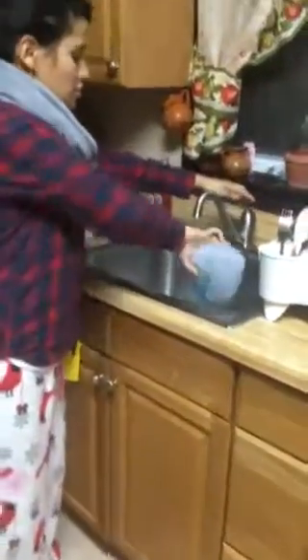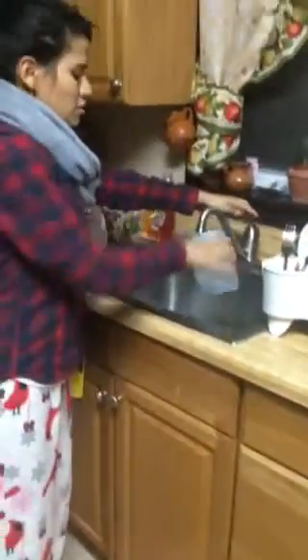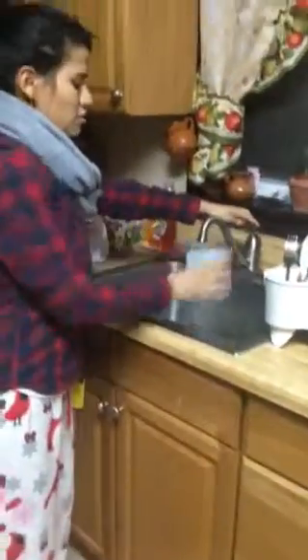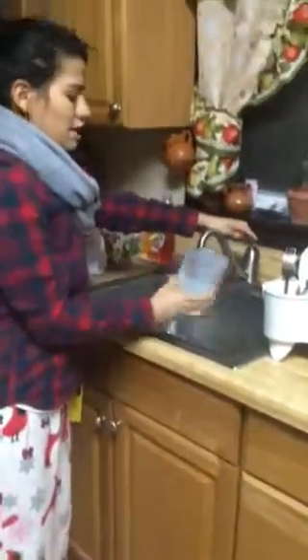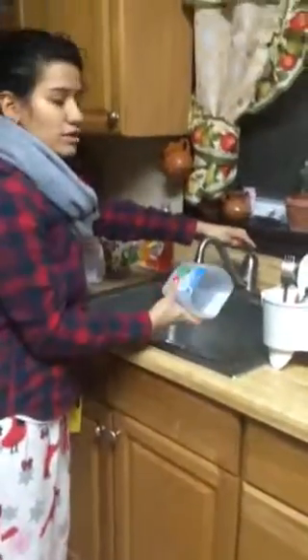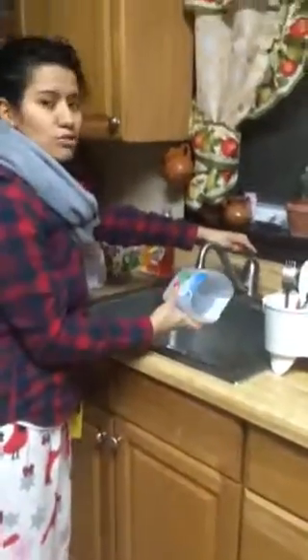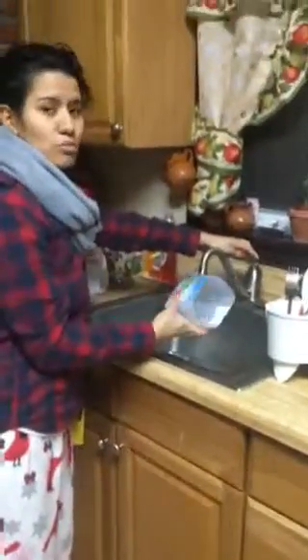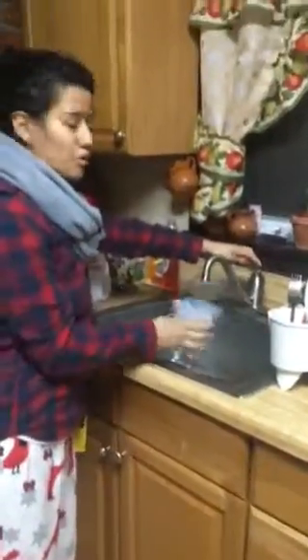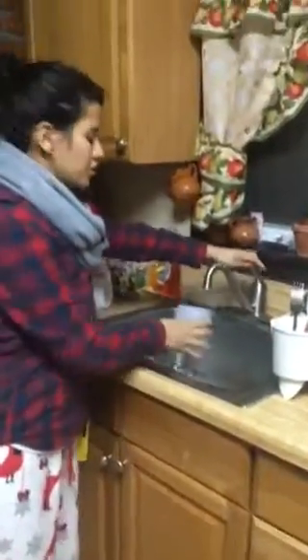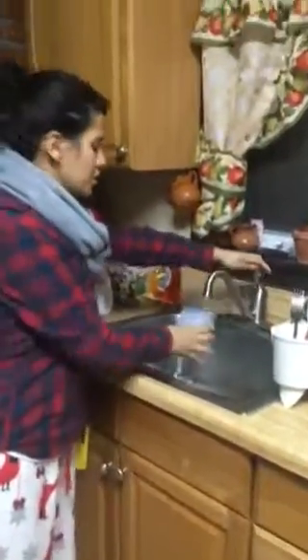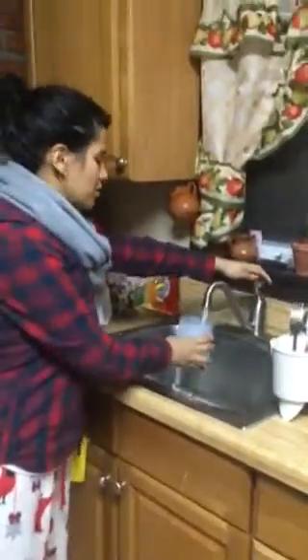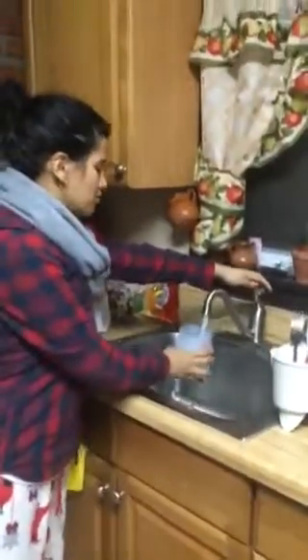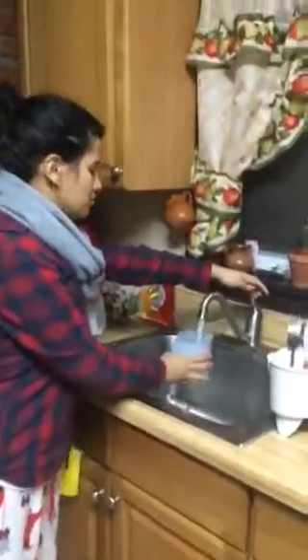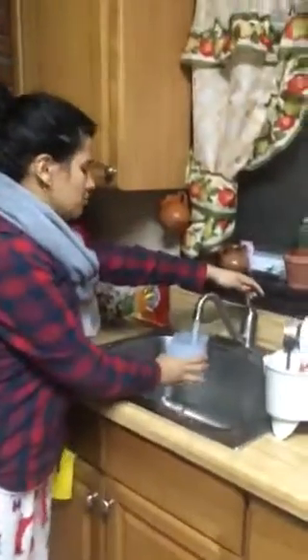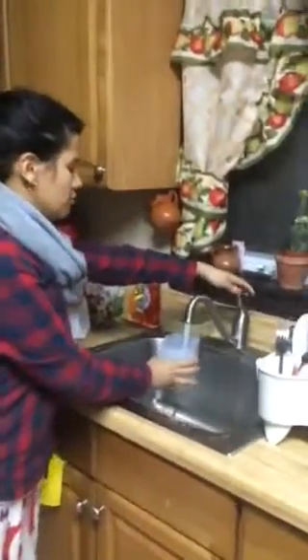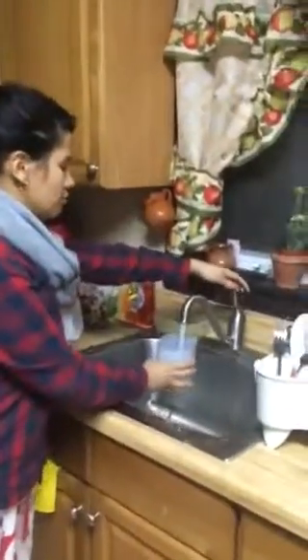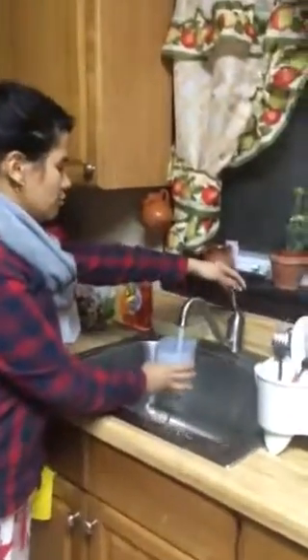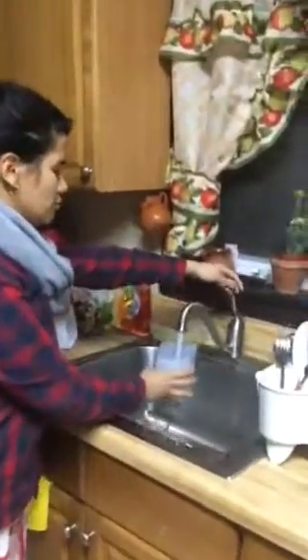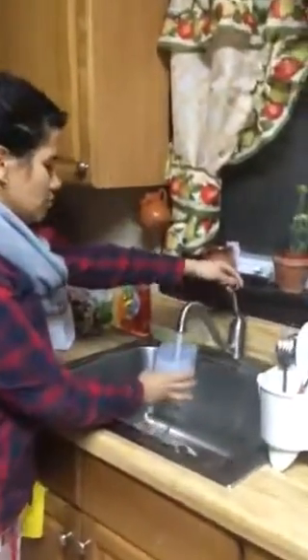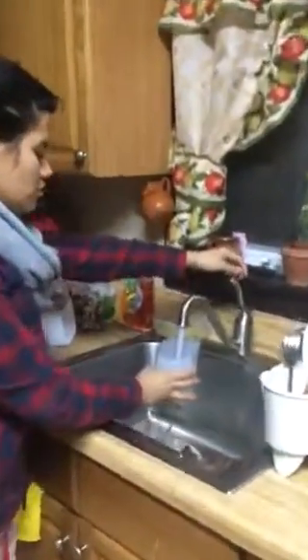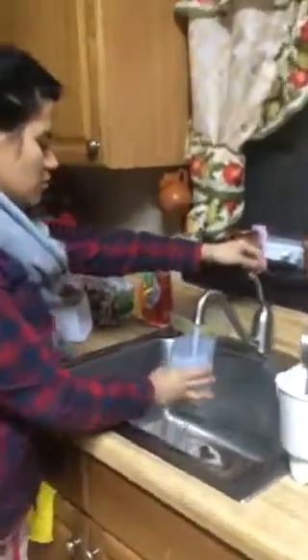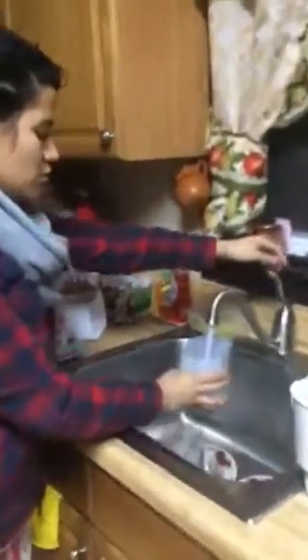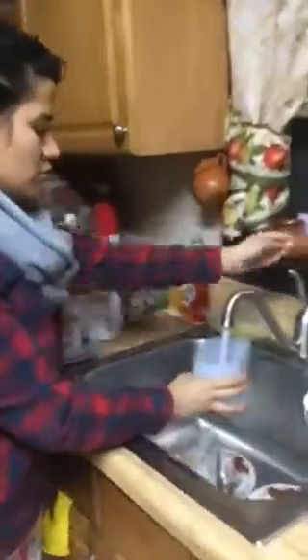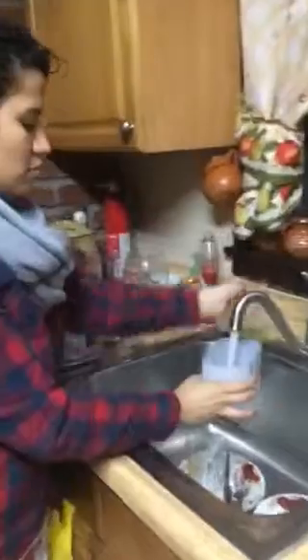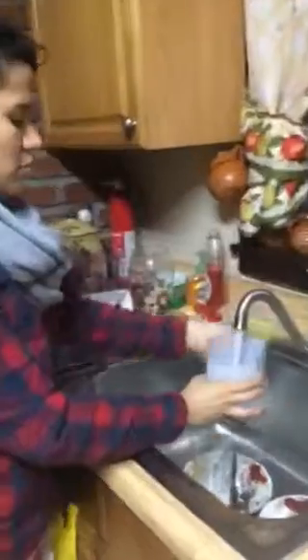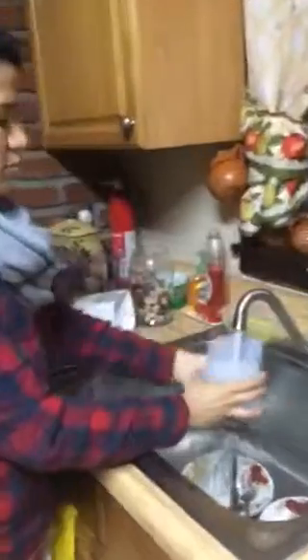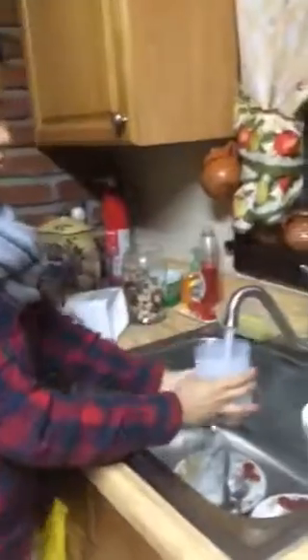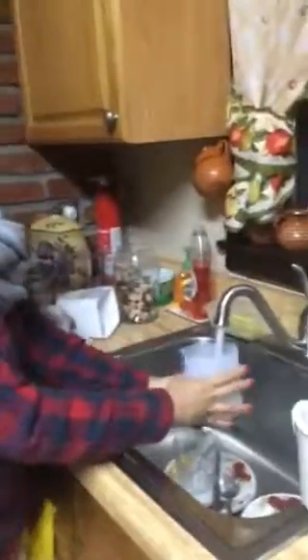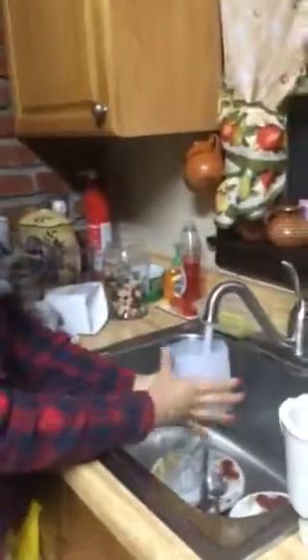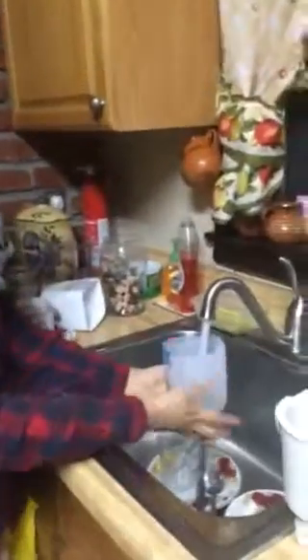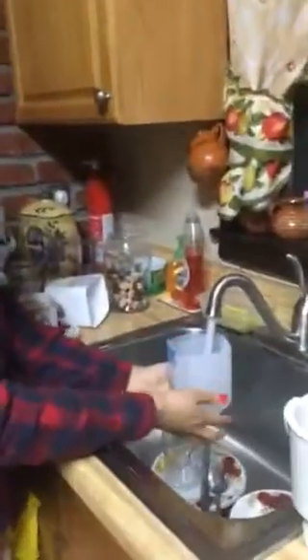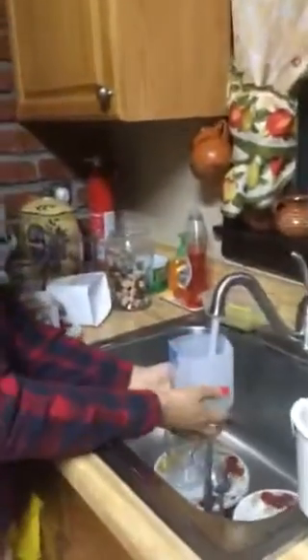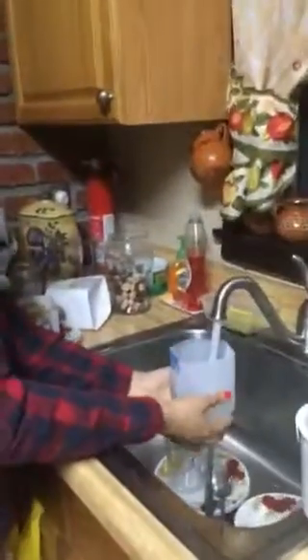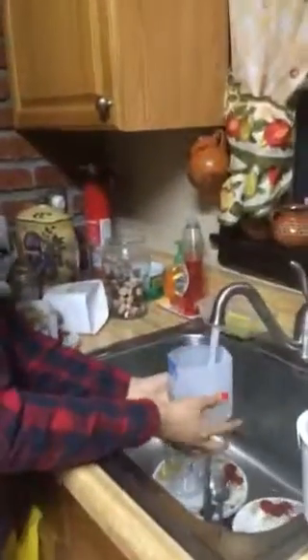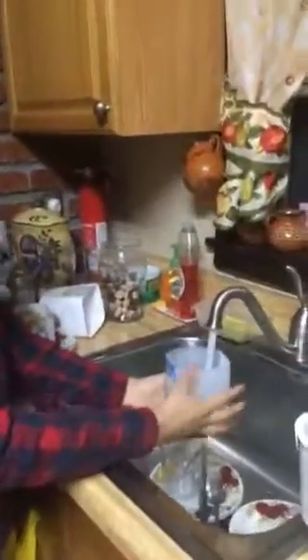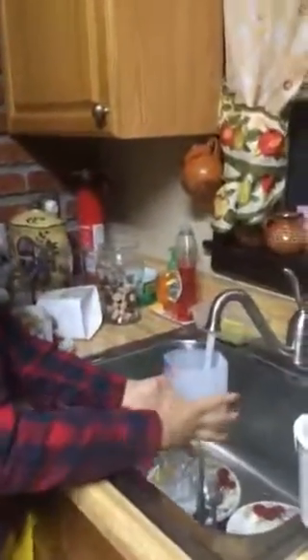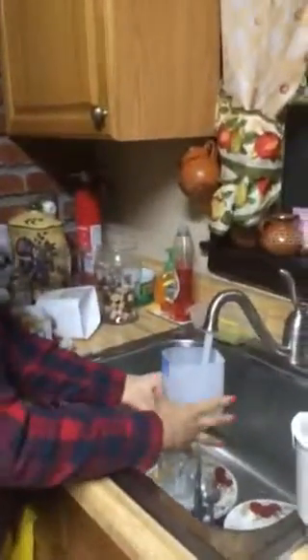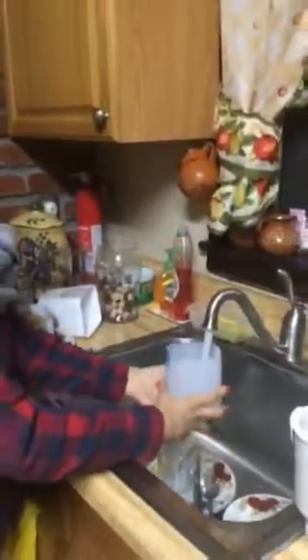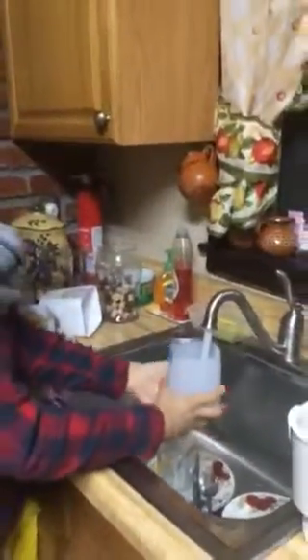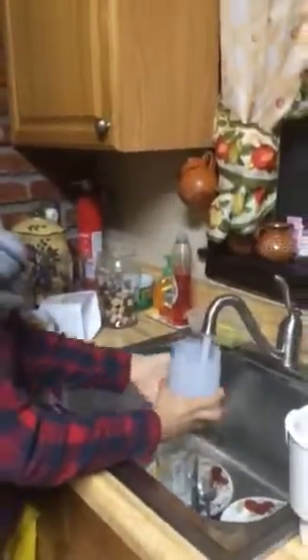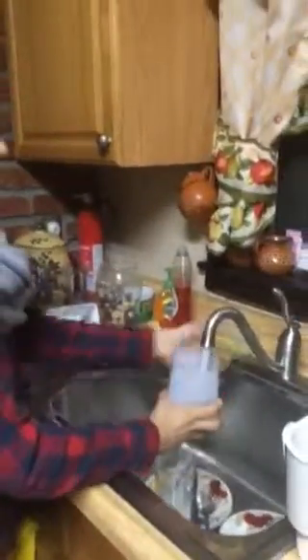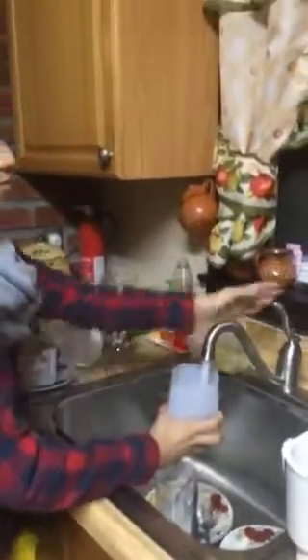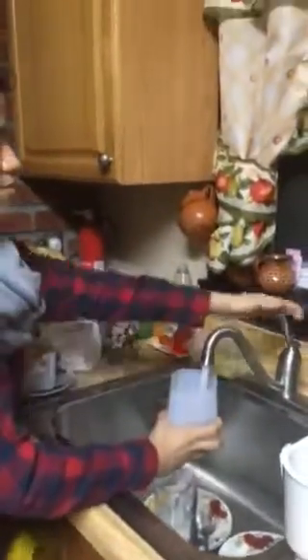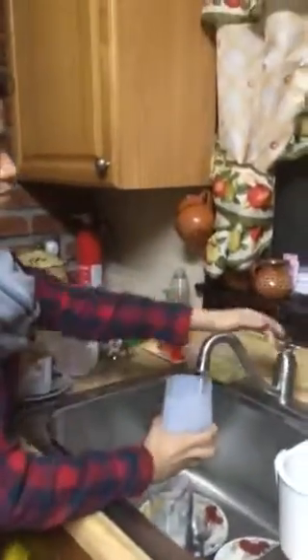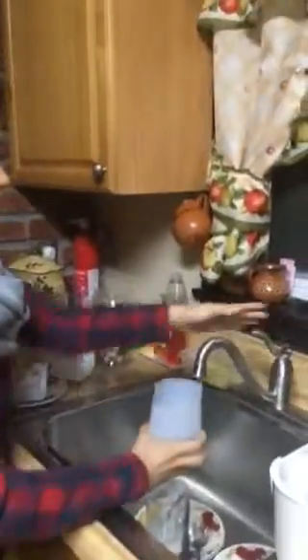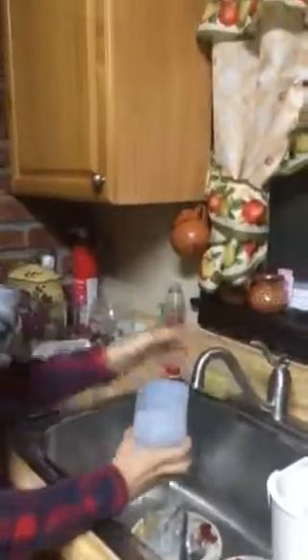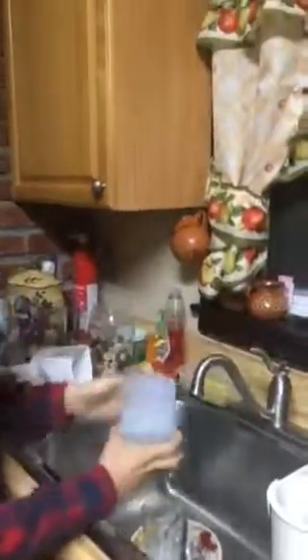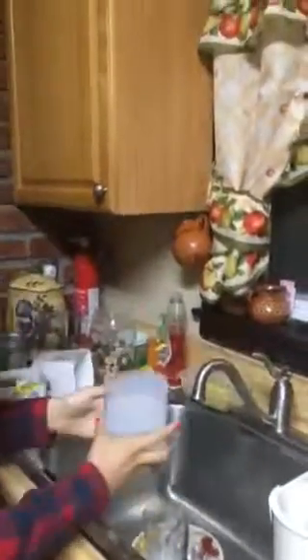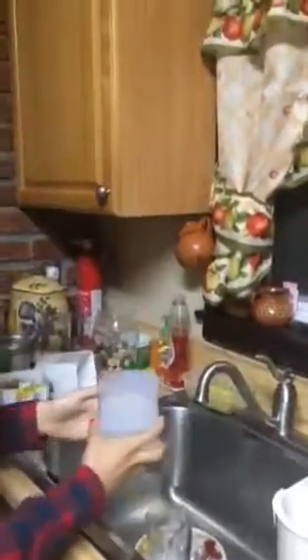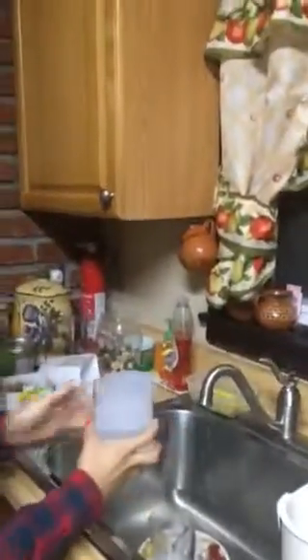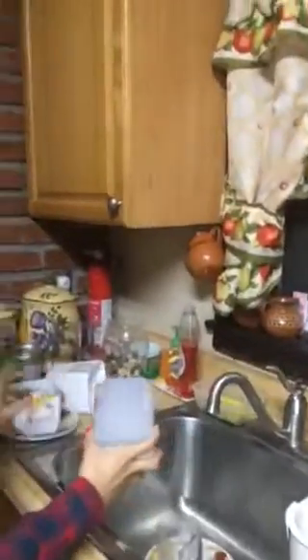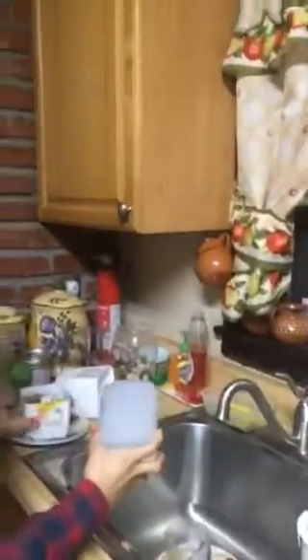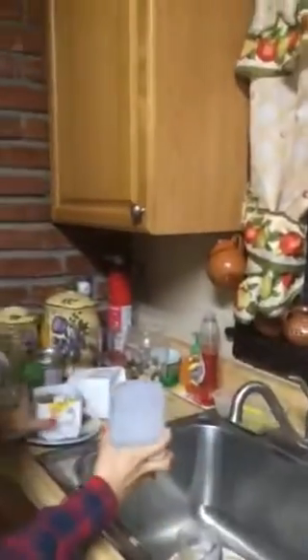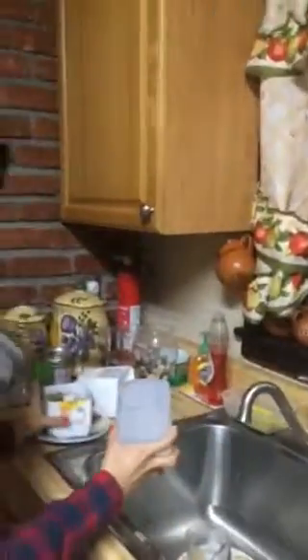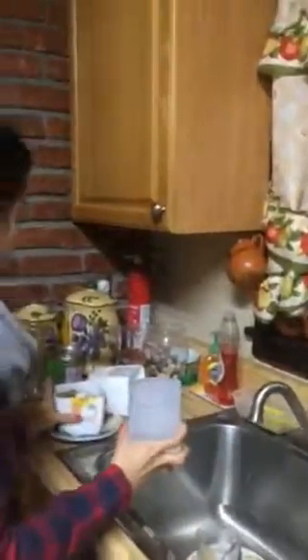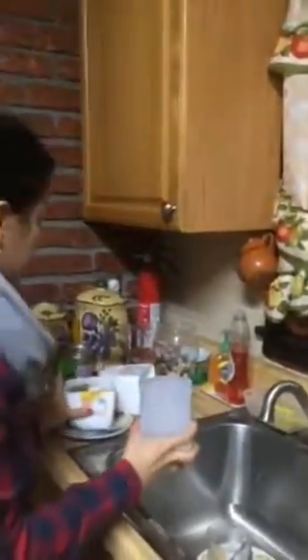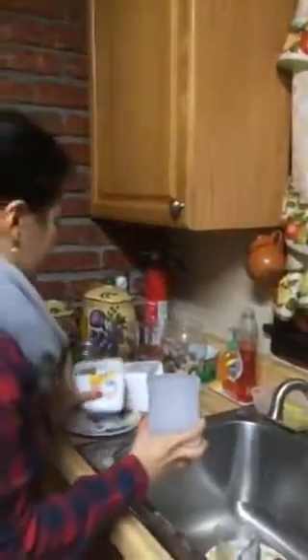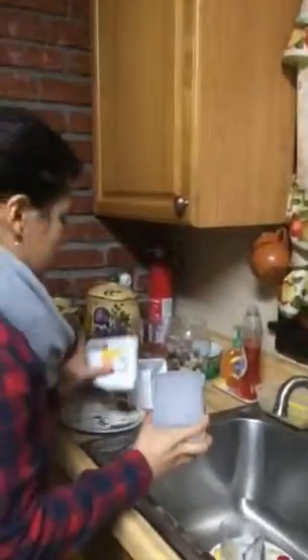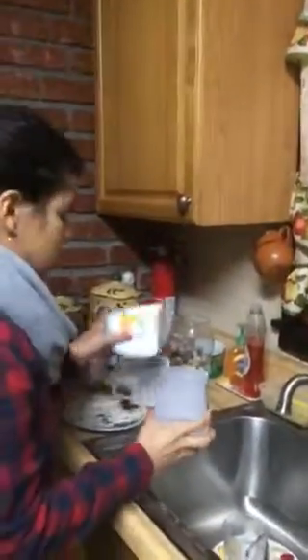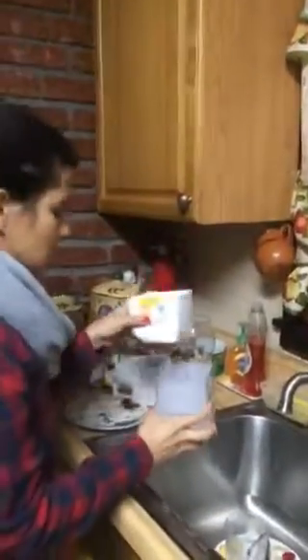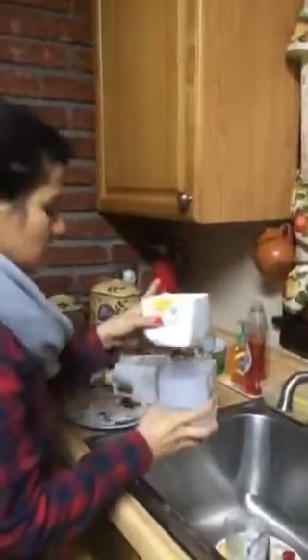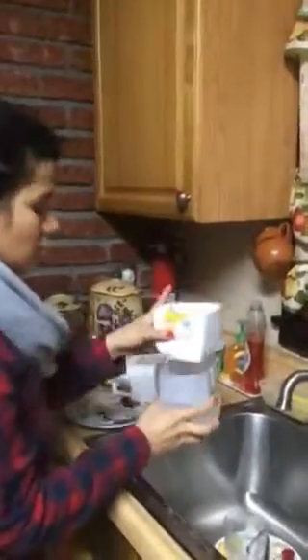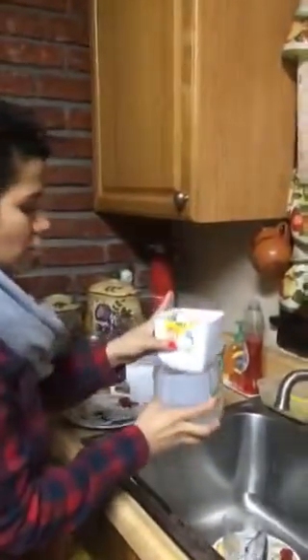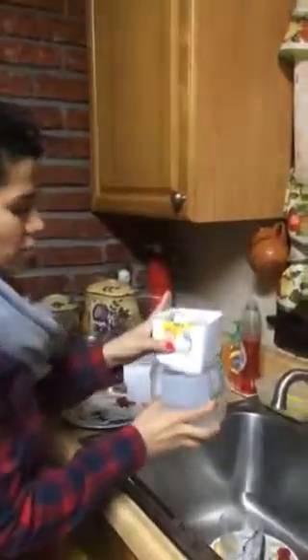I'm going to add some water now. Put as much water as you want, and then you're going to put the plant in here.